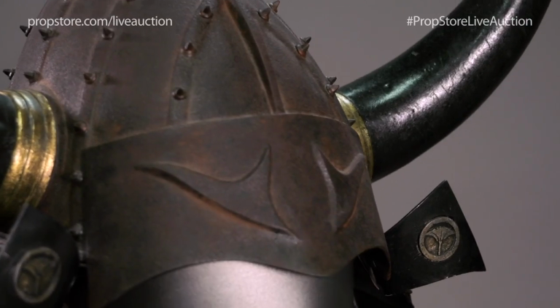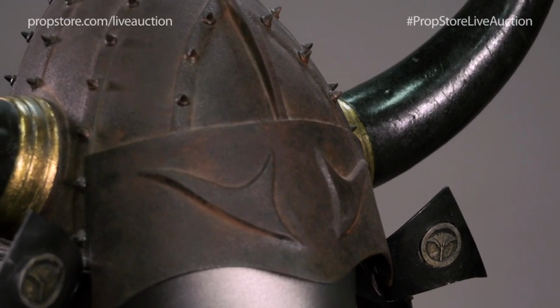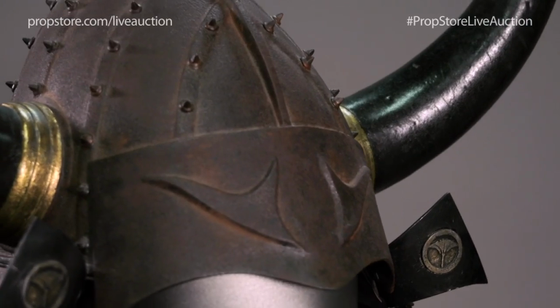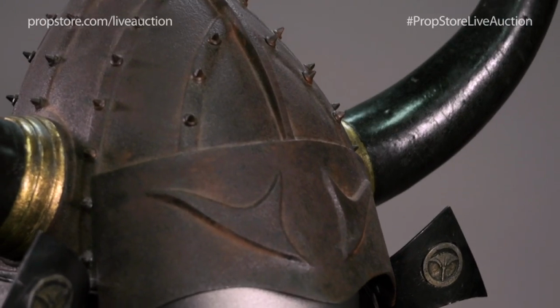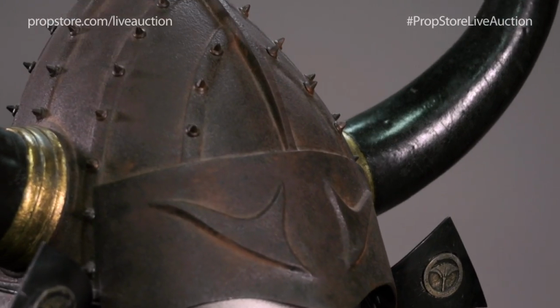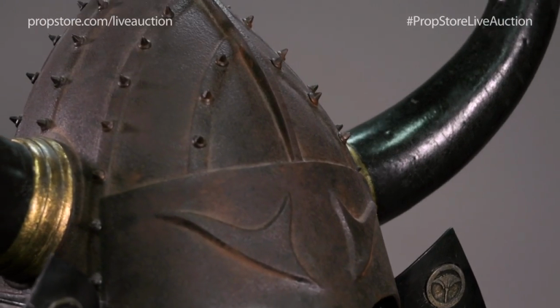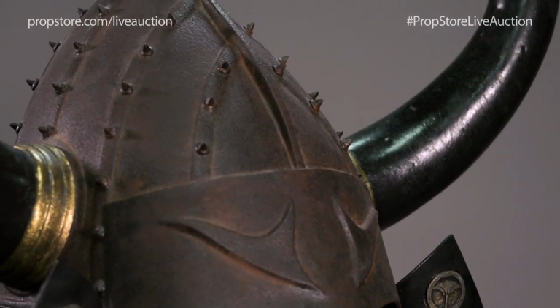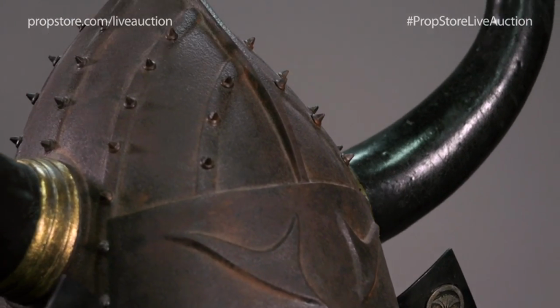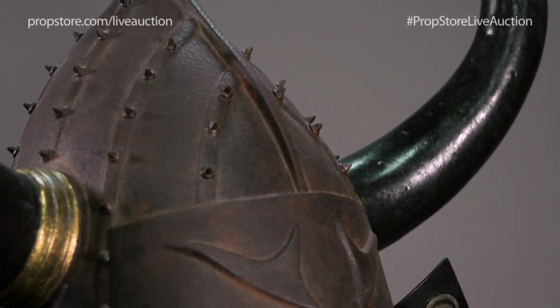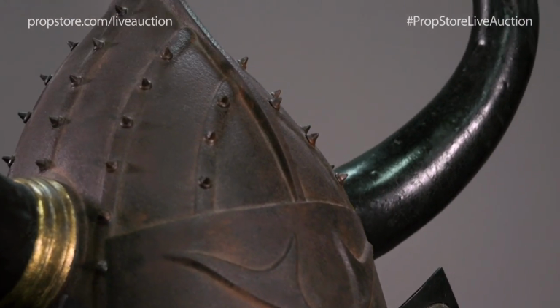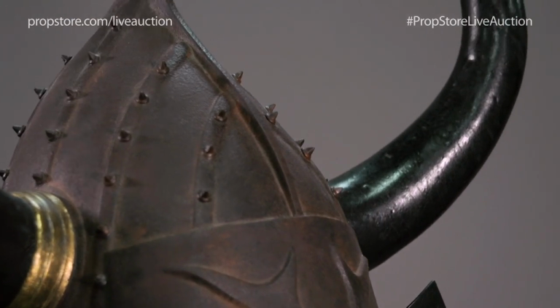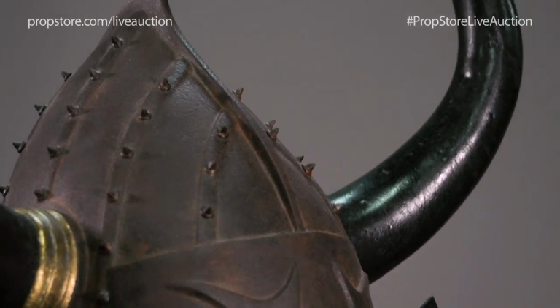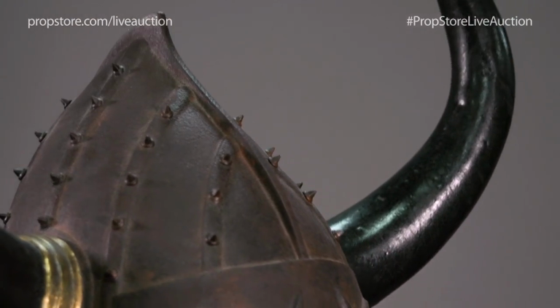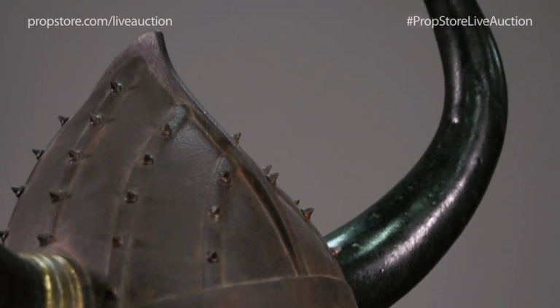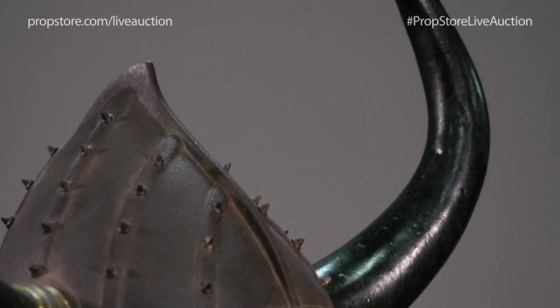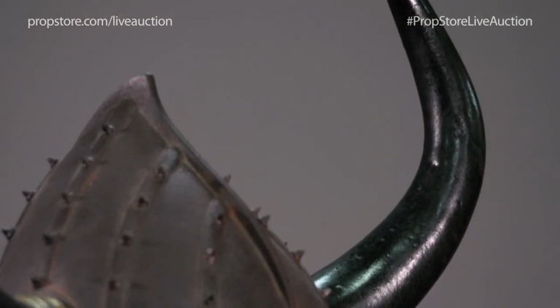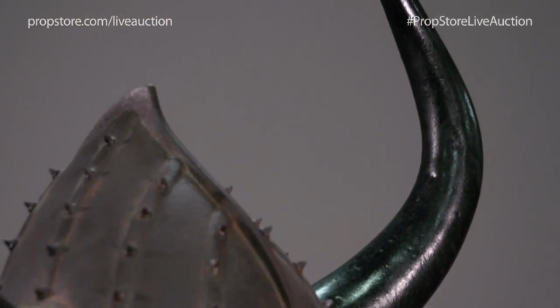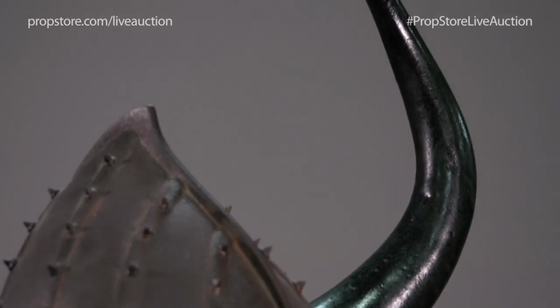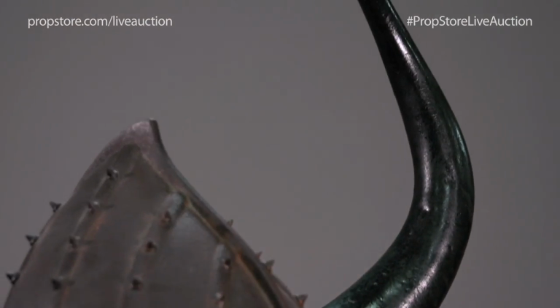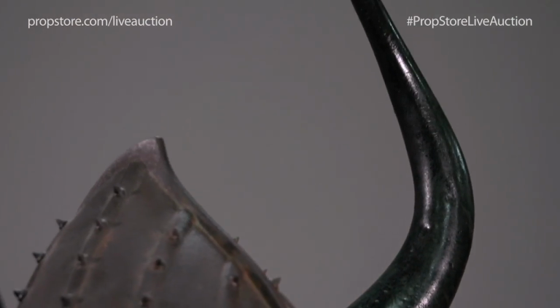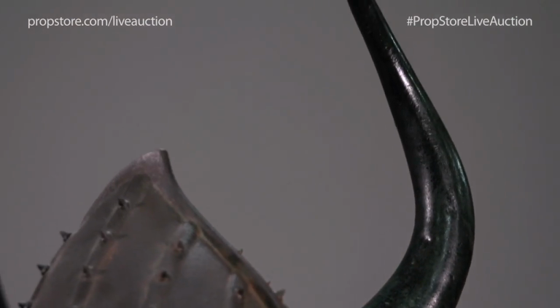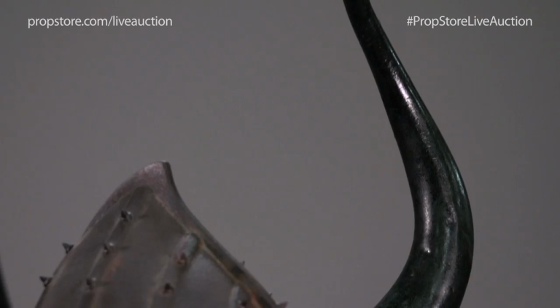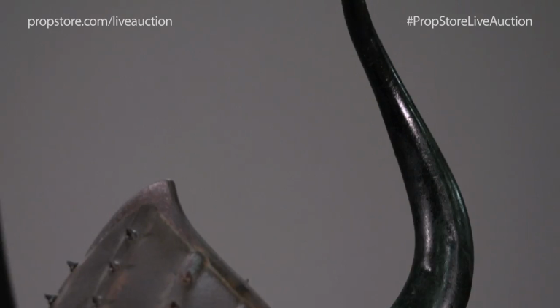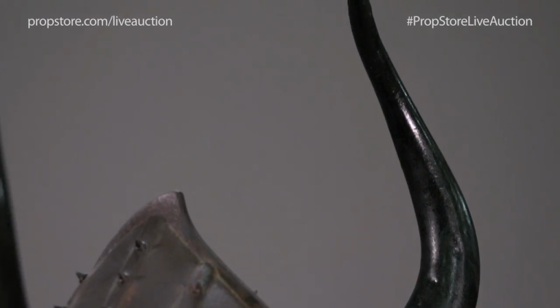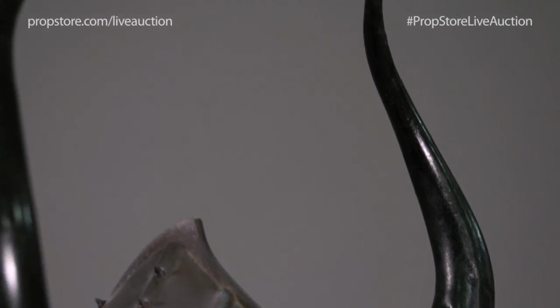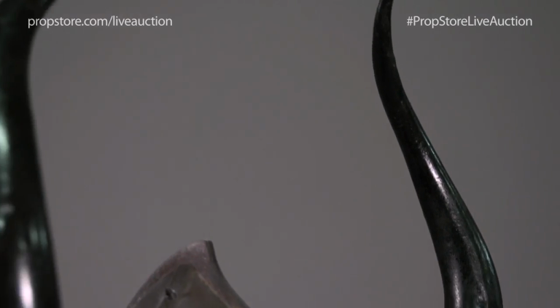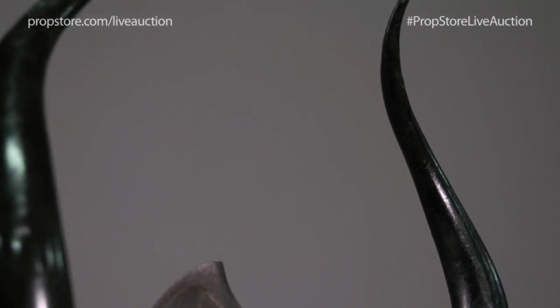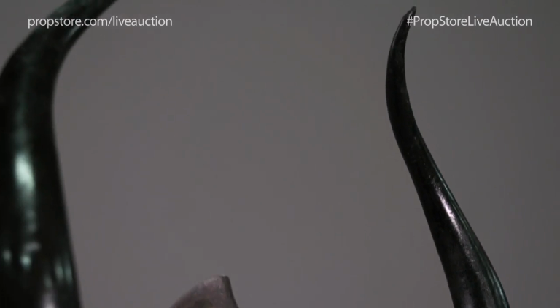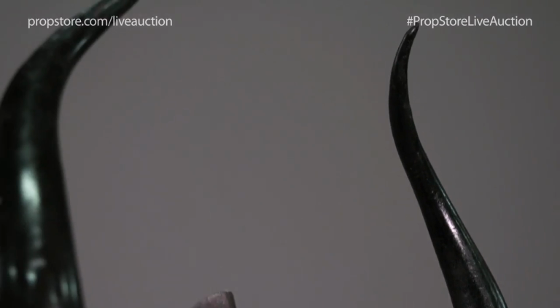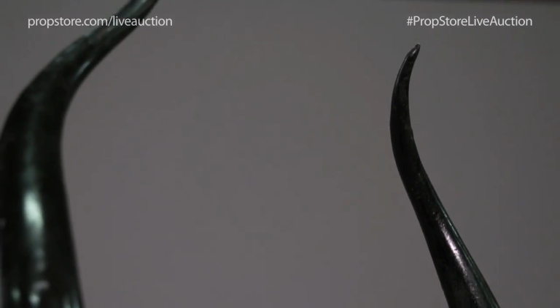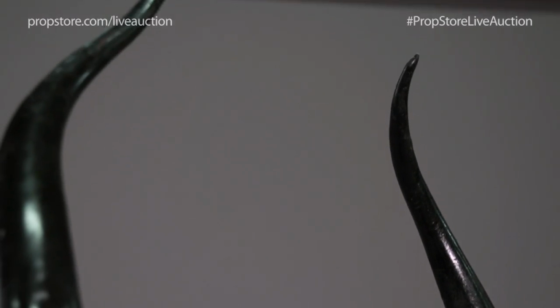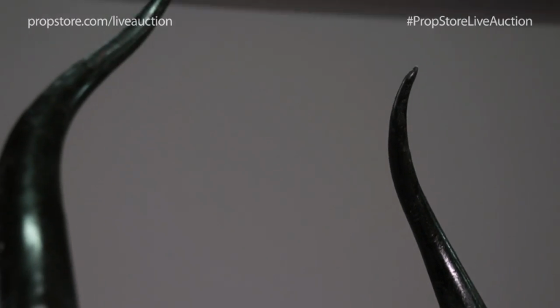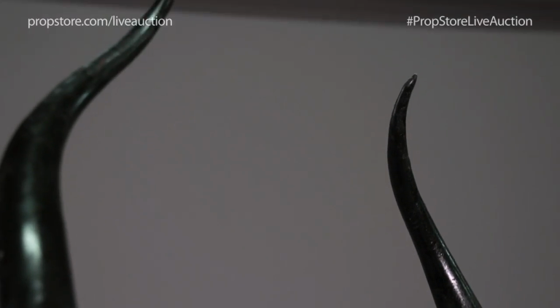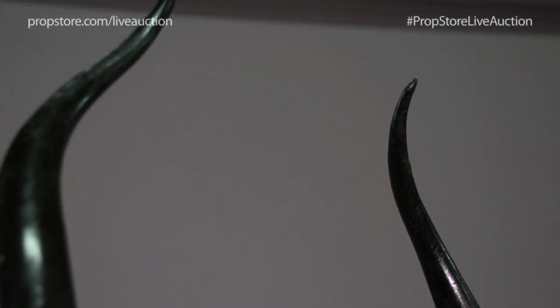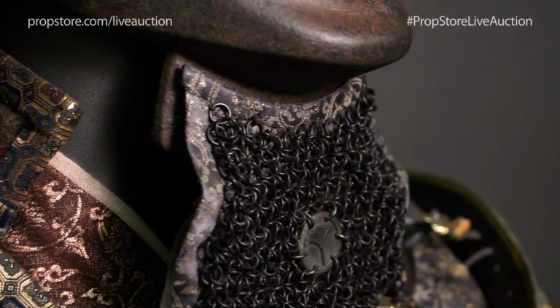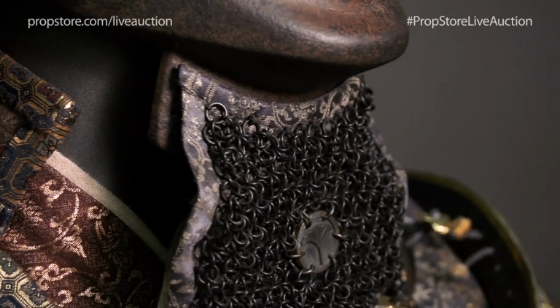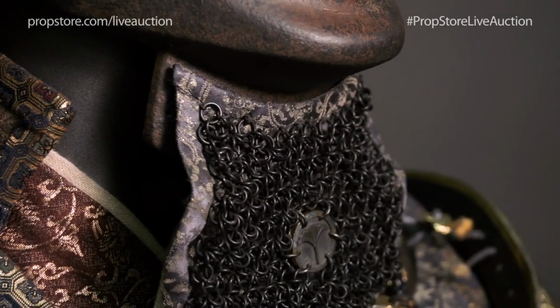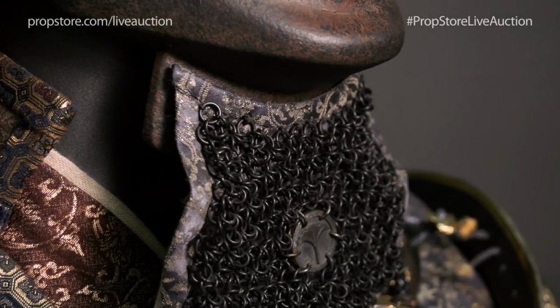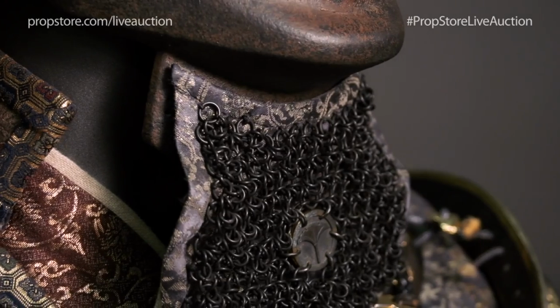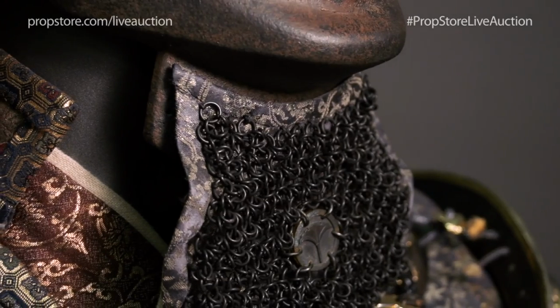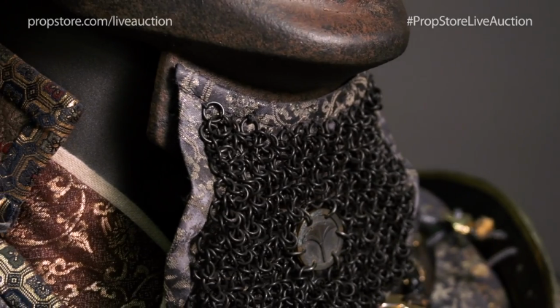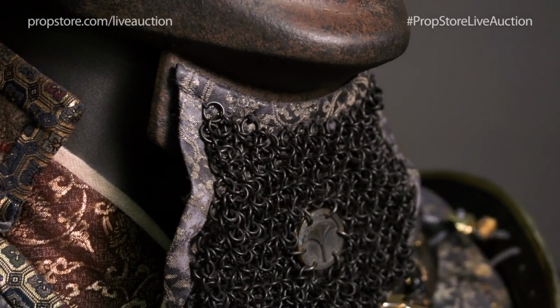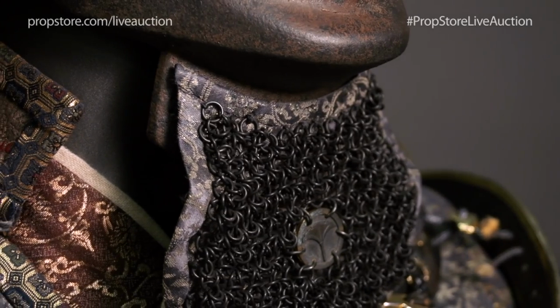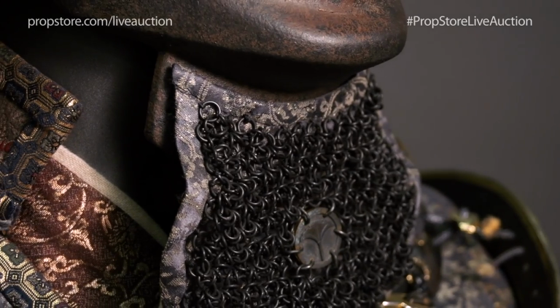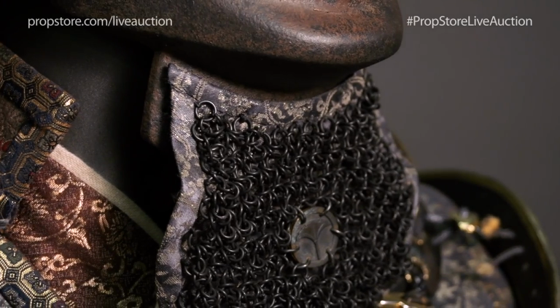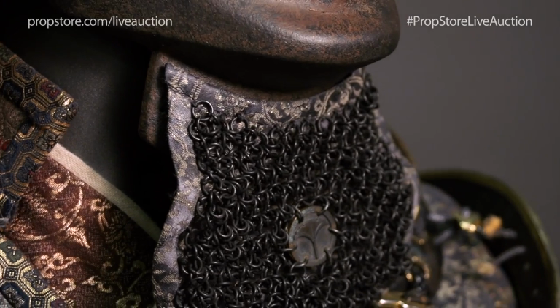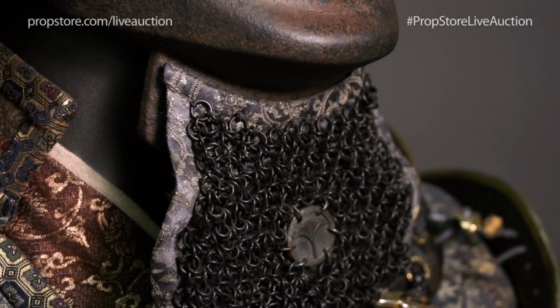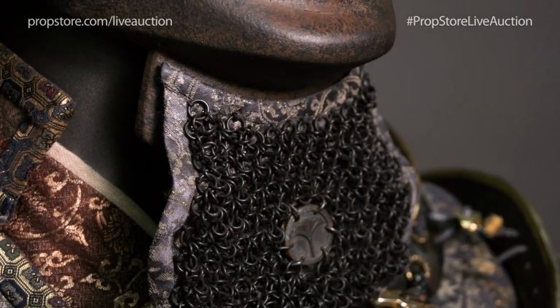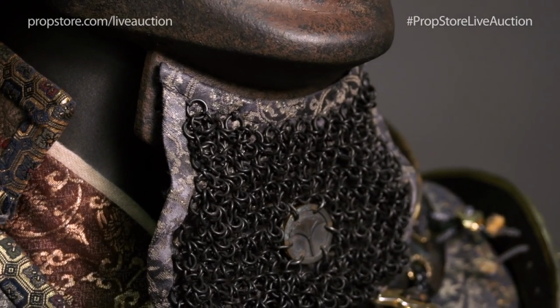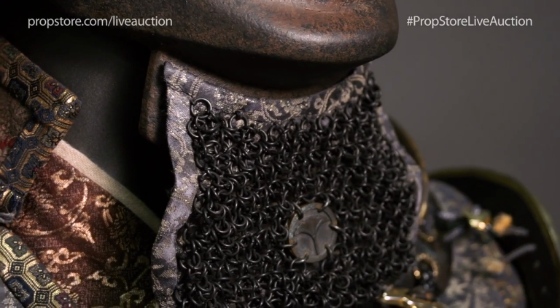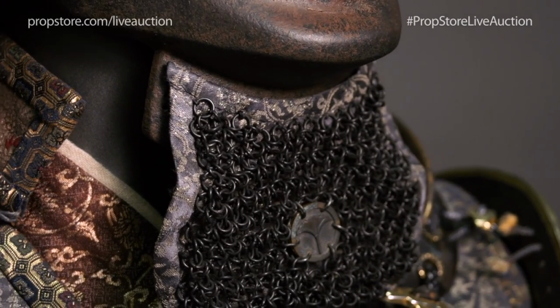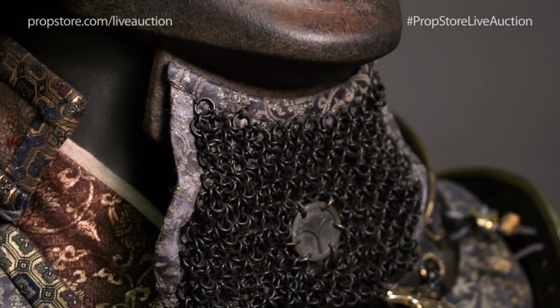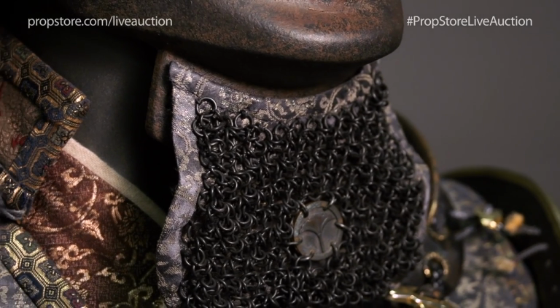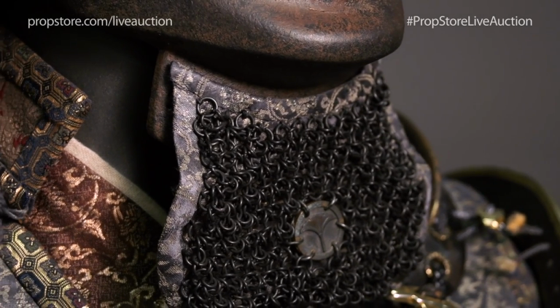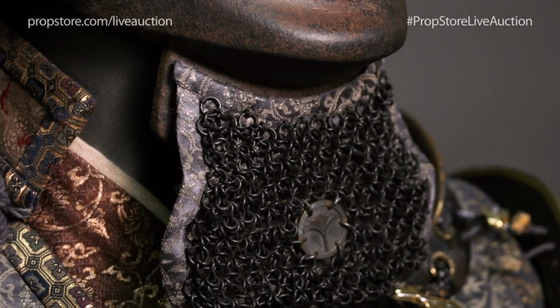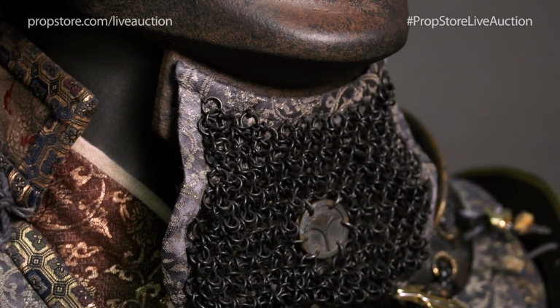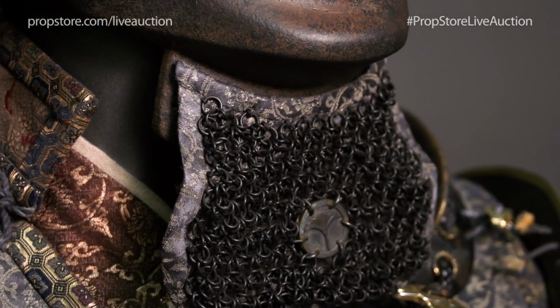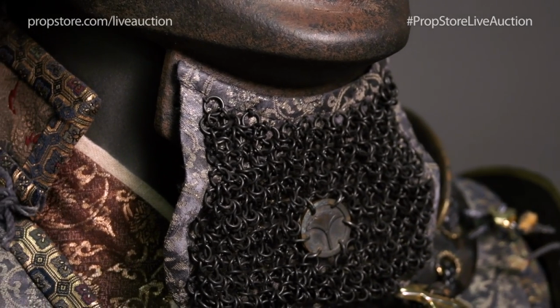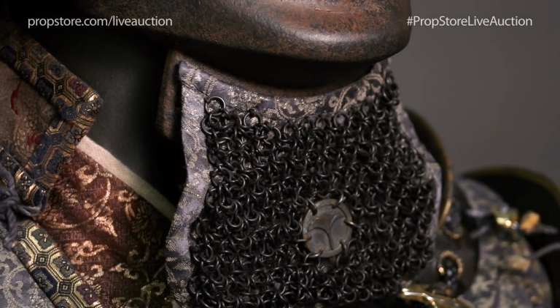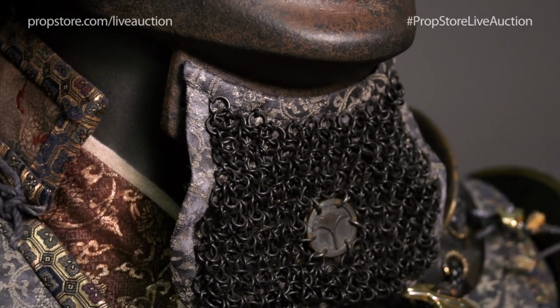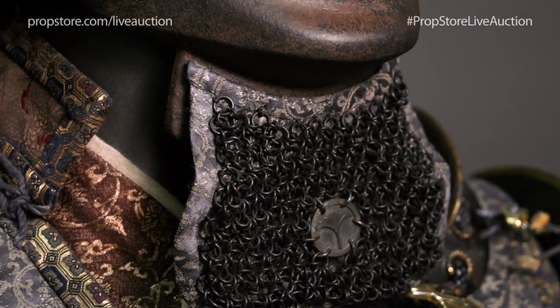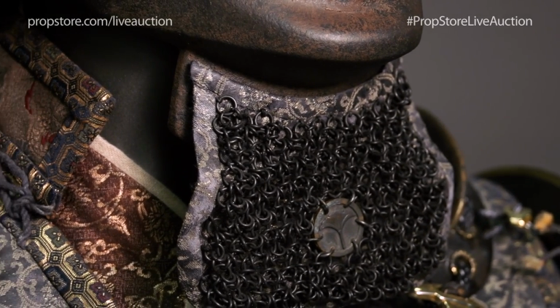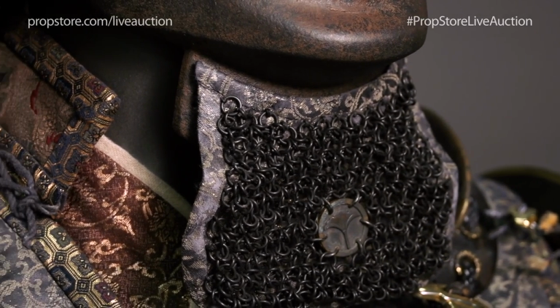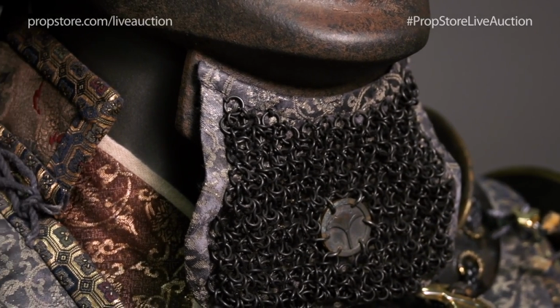Despite its appearance, the helmet is made of relatively lightweight plastic, with impressive horns and a chainmail chin guard.